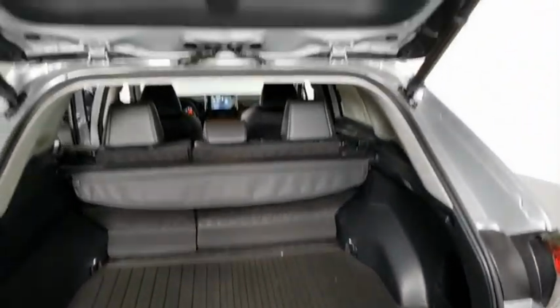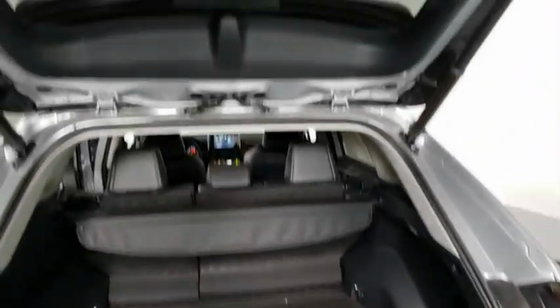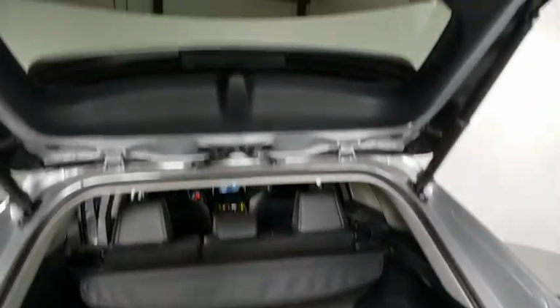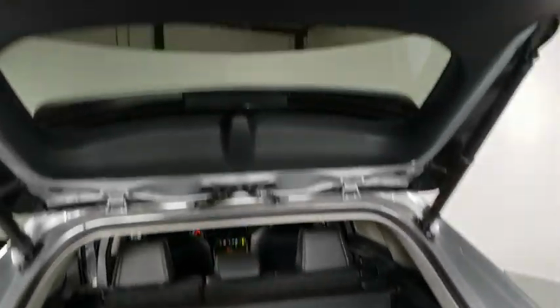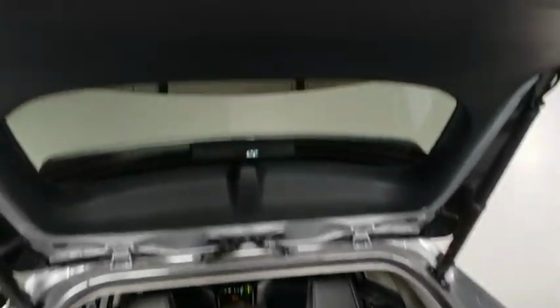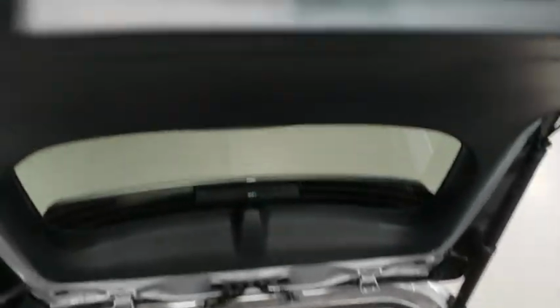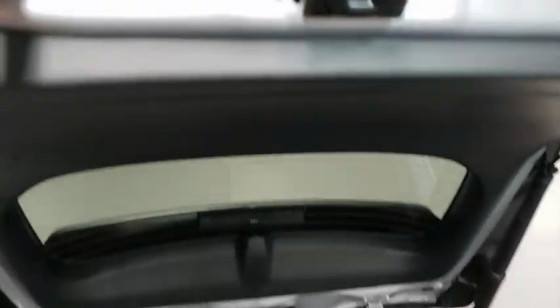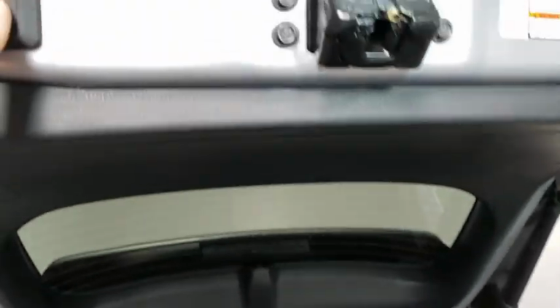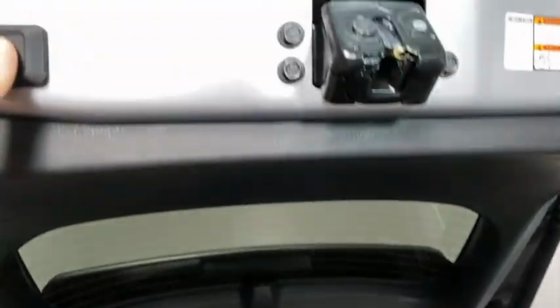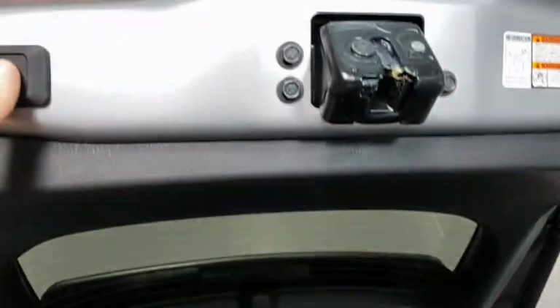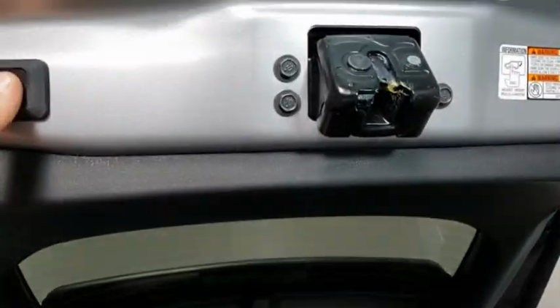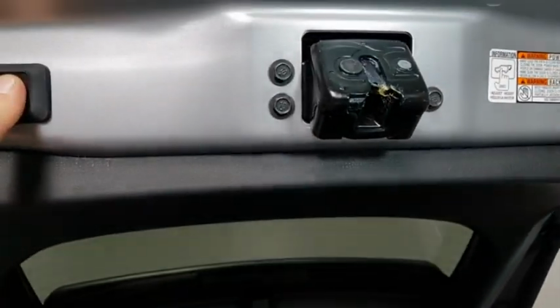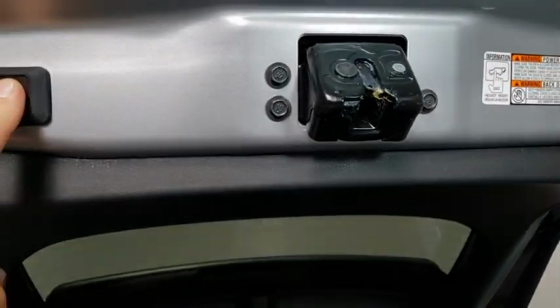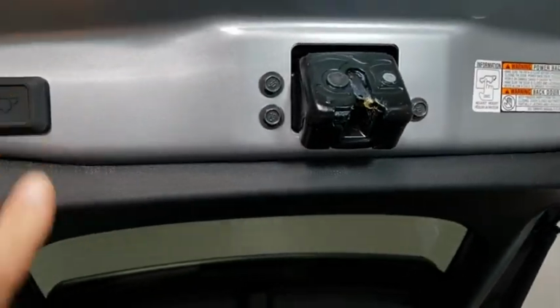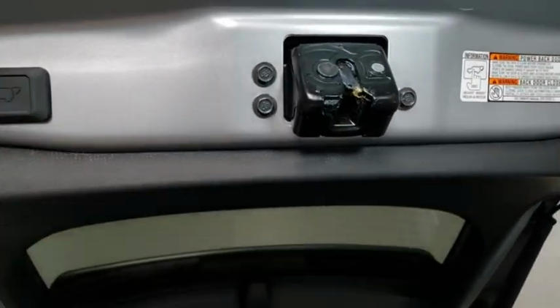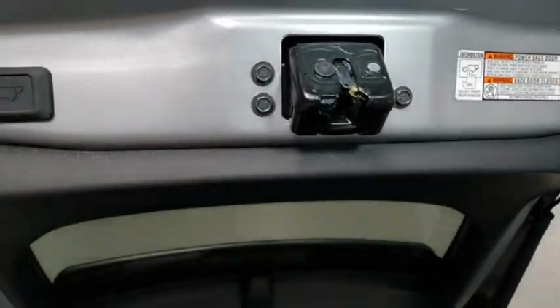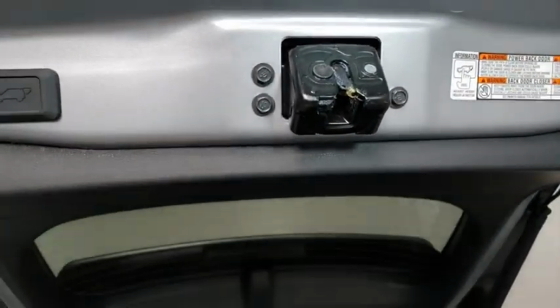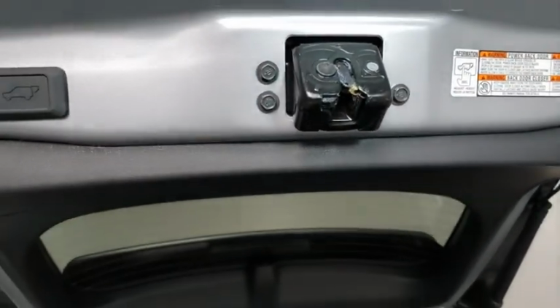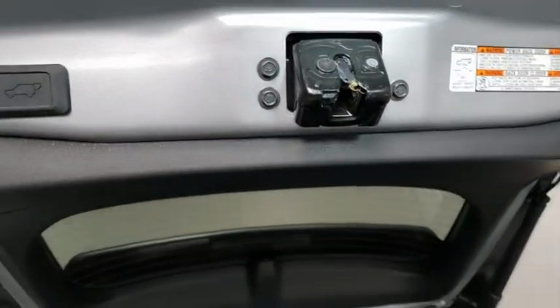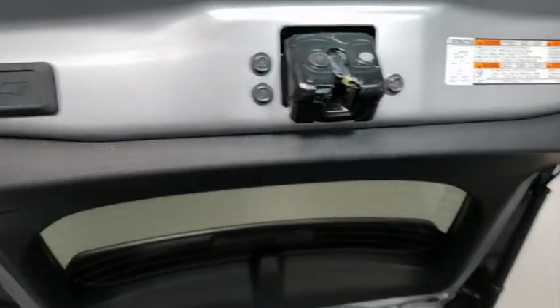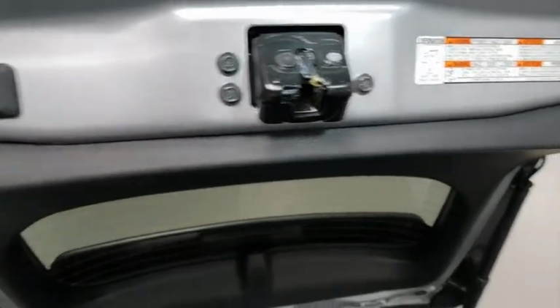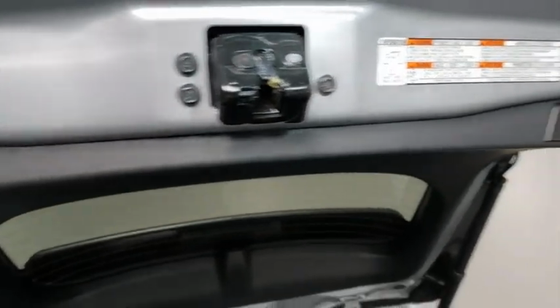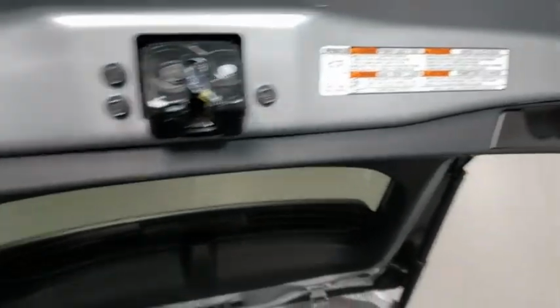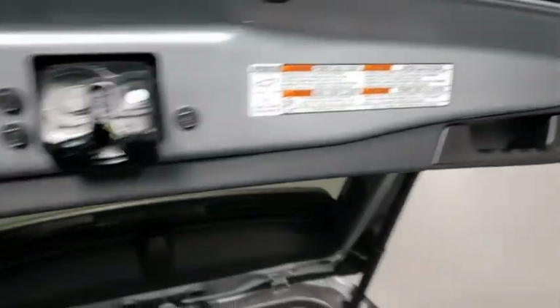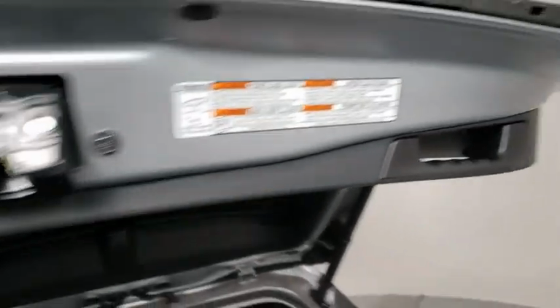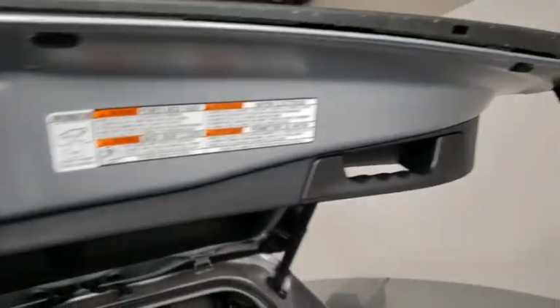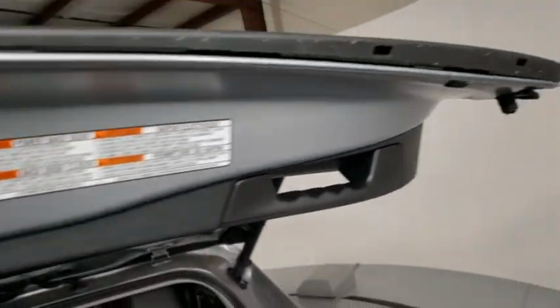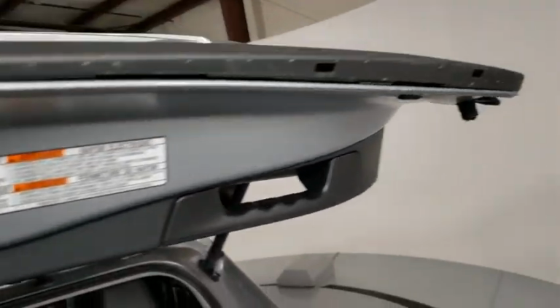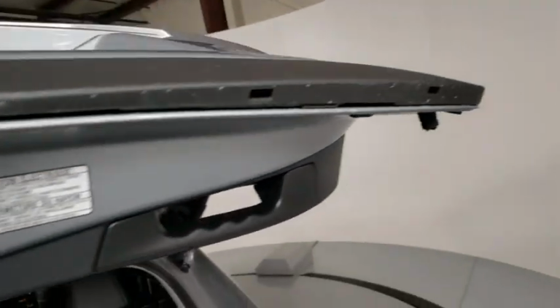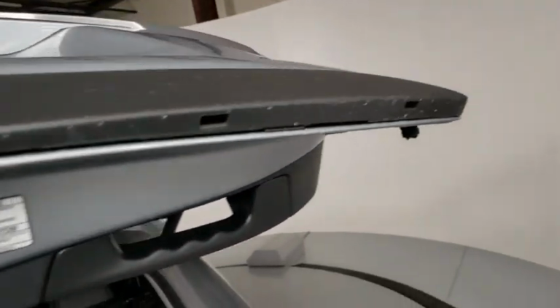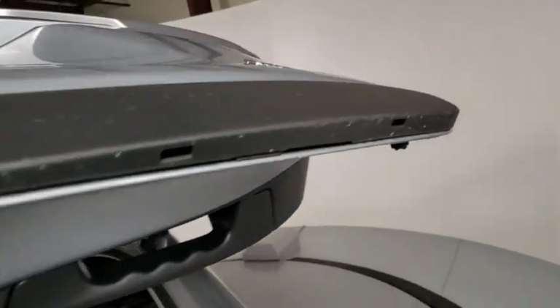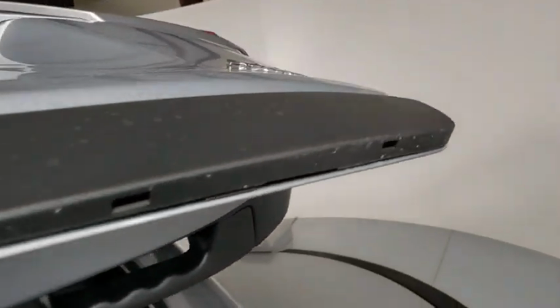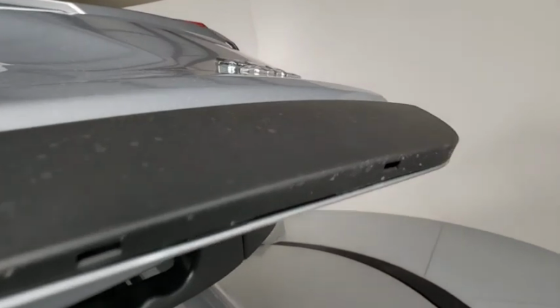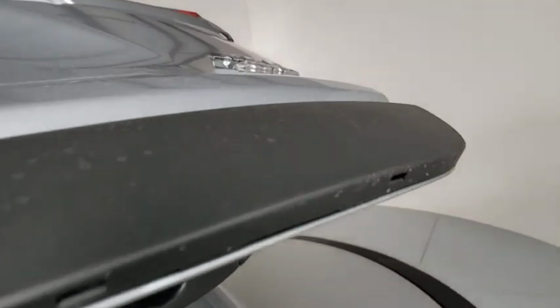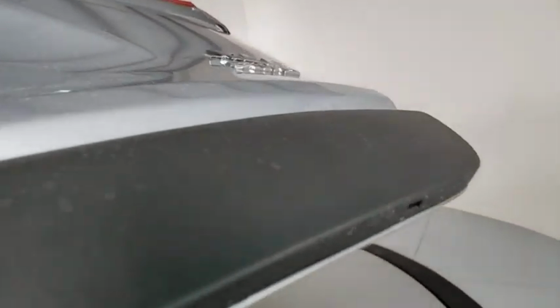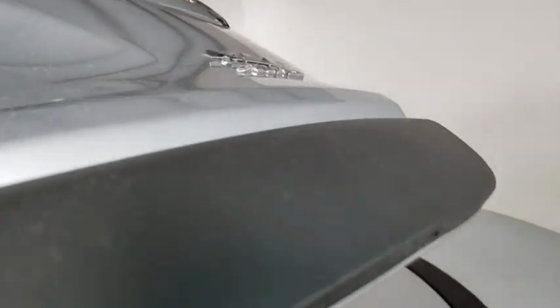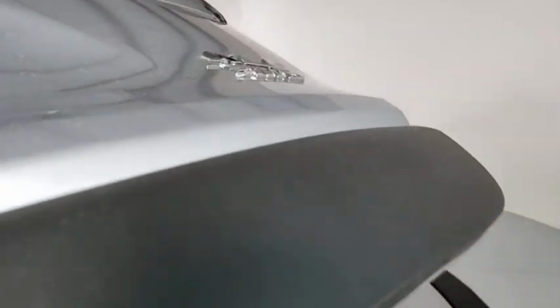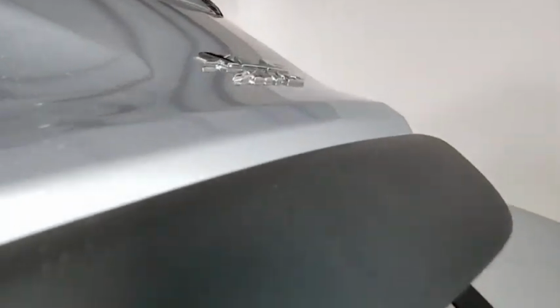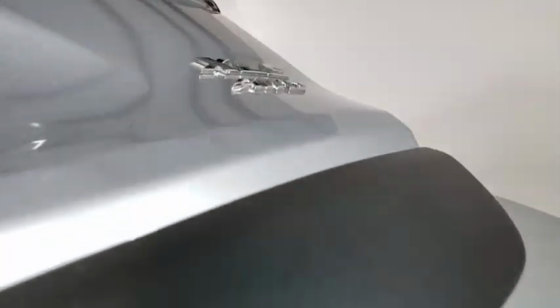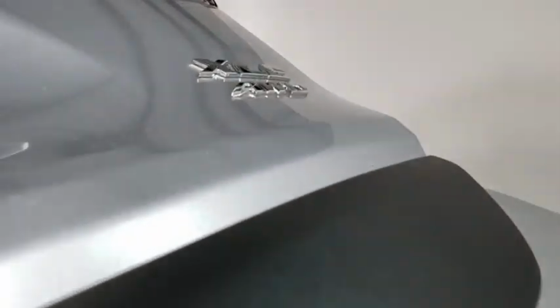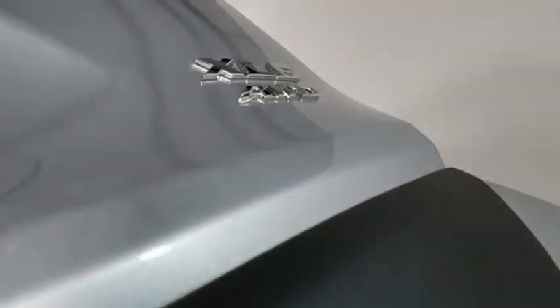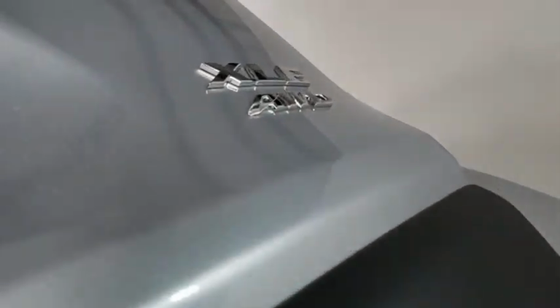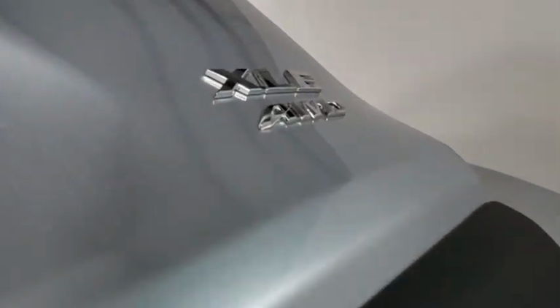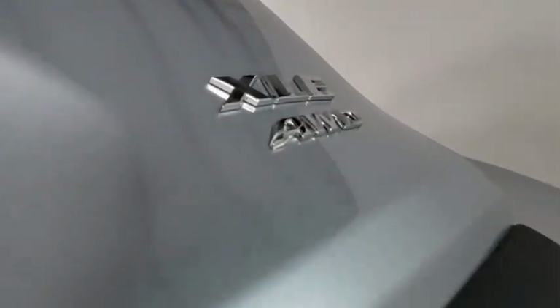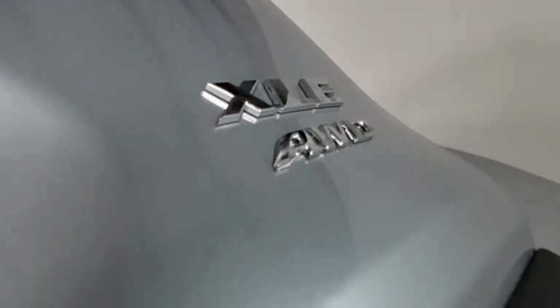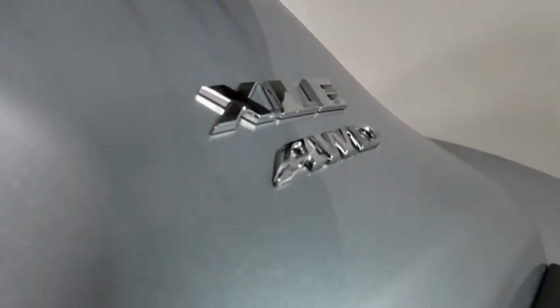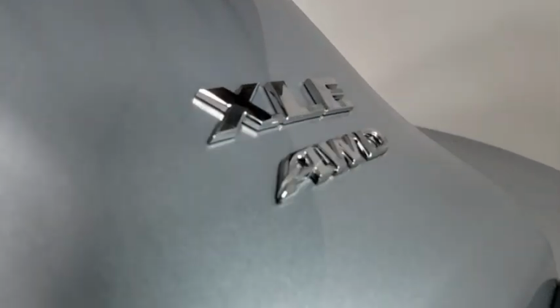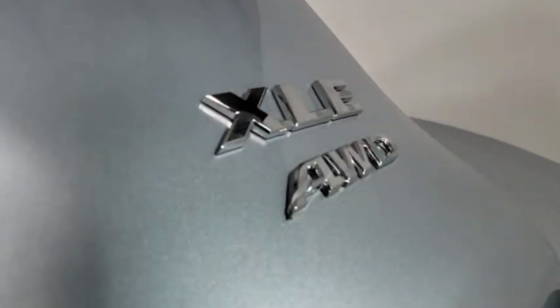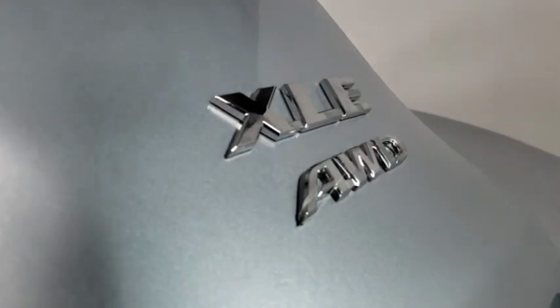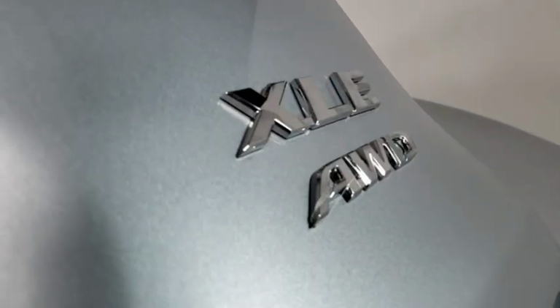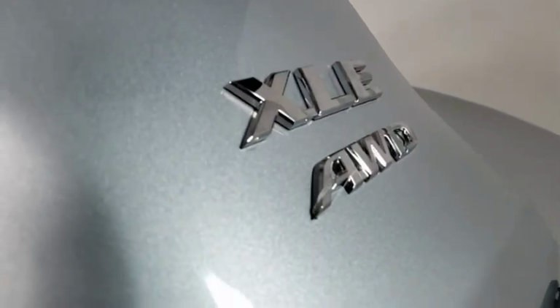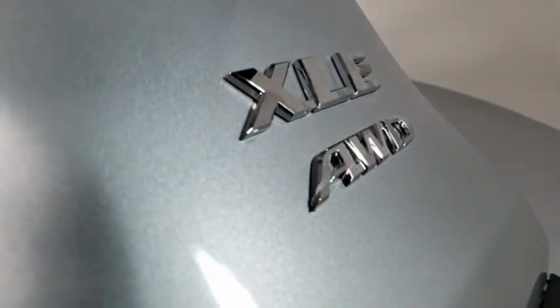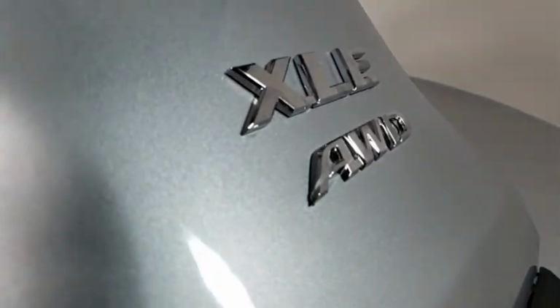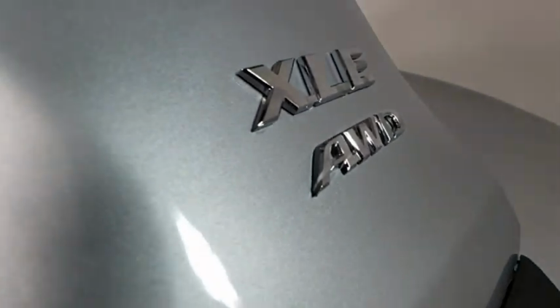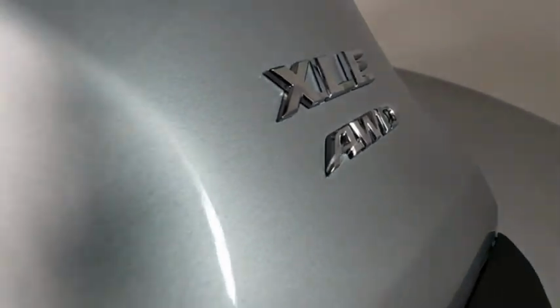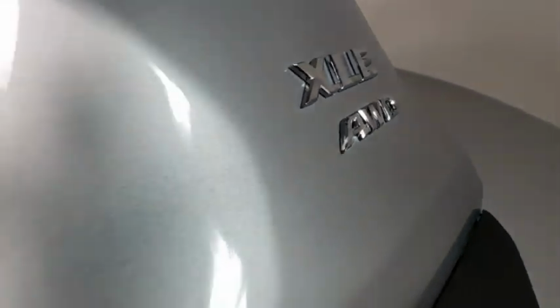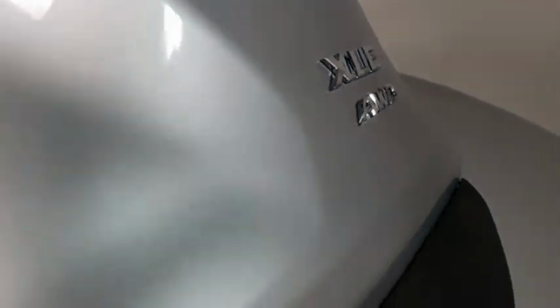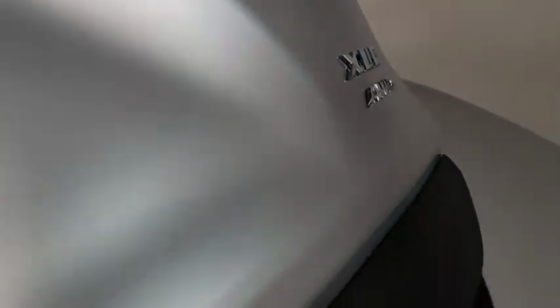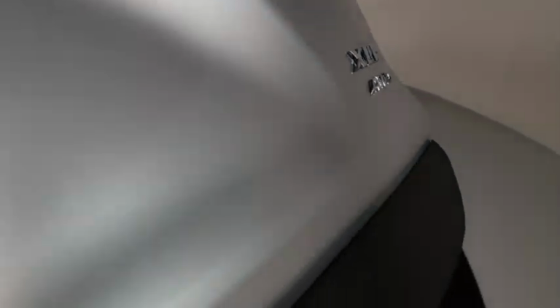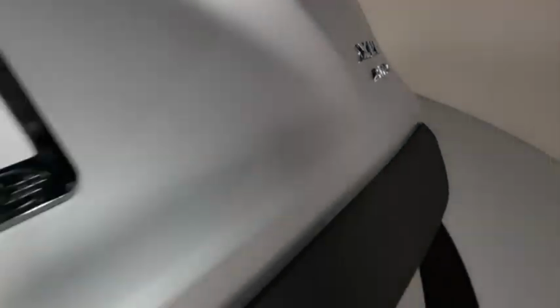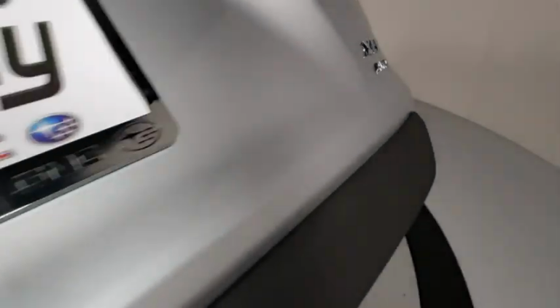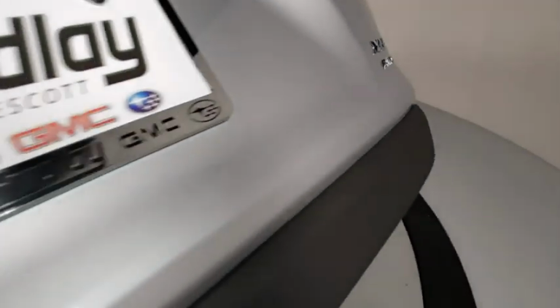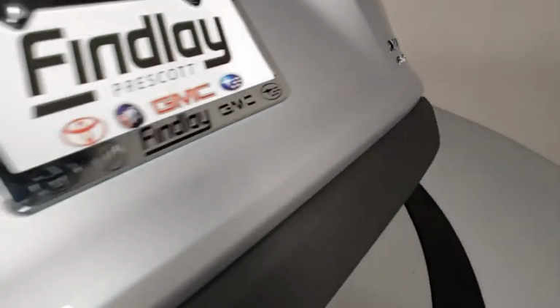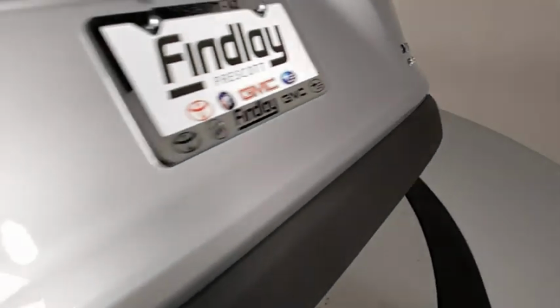Rear window defroster, panic alarm, overhead console, tachometer, brake assist, remote keyless entry, power moonroof.